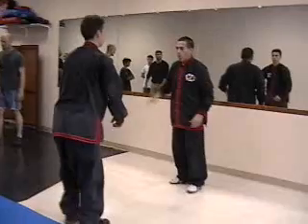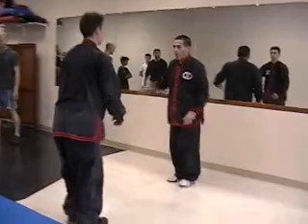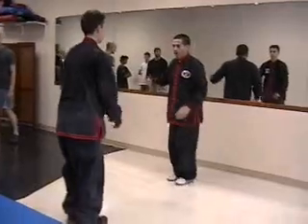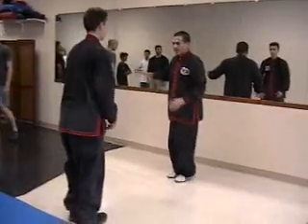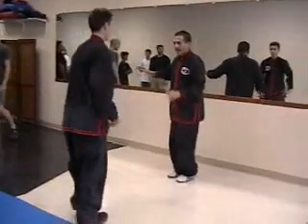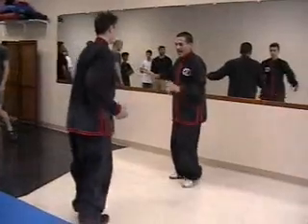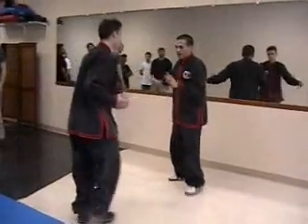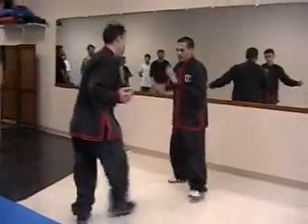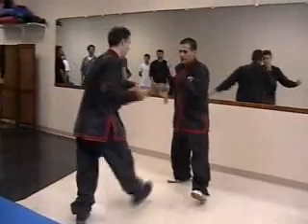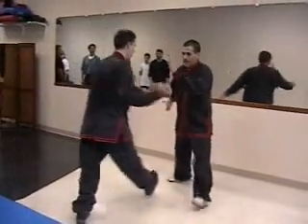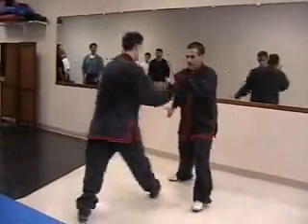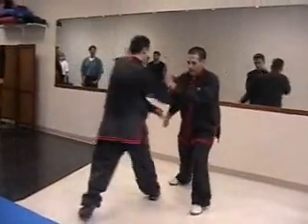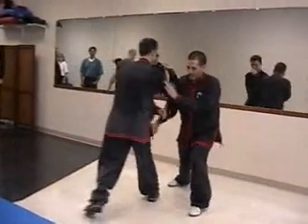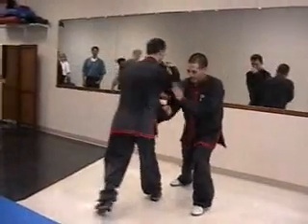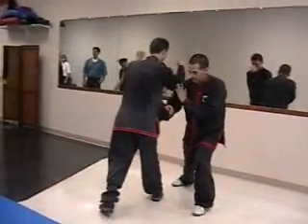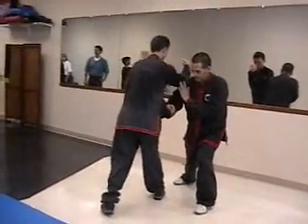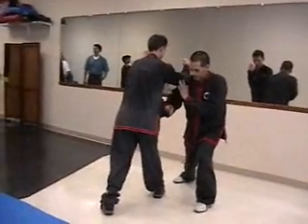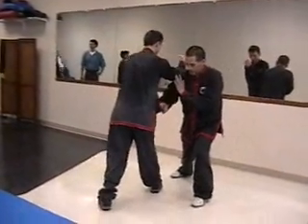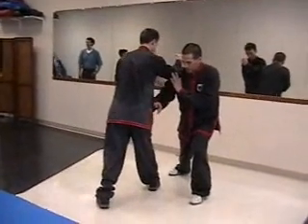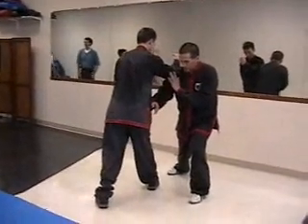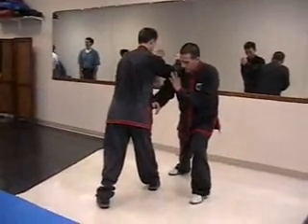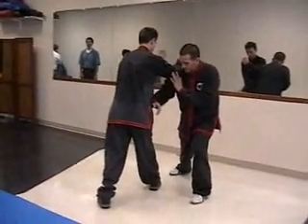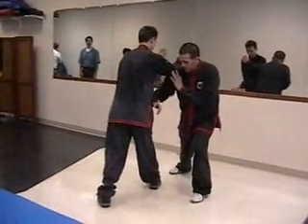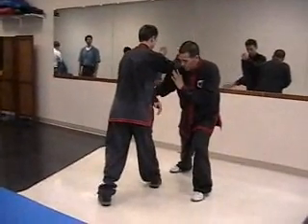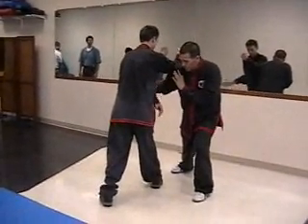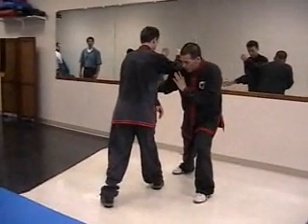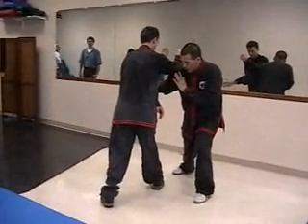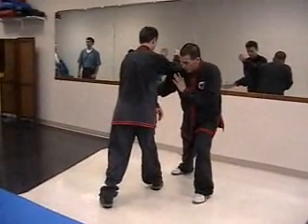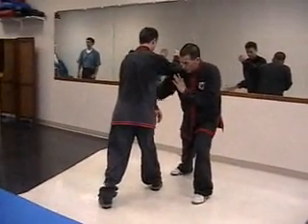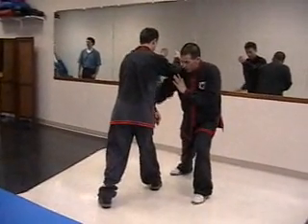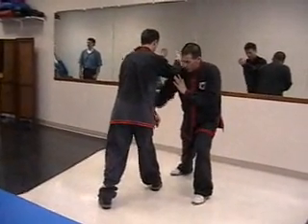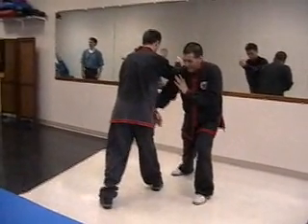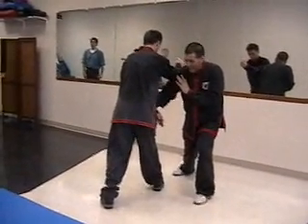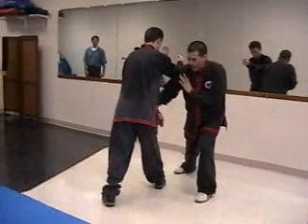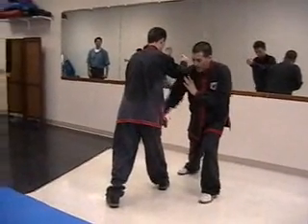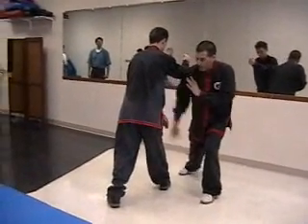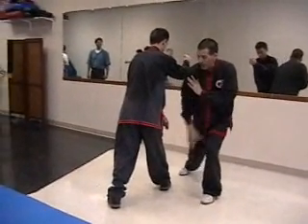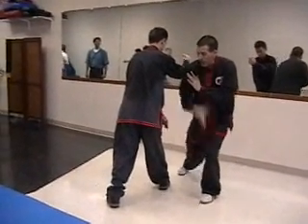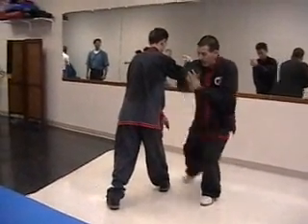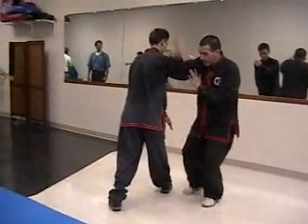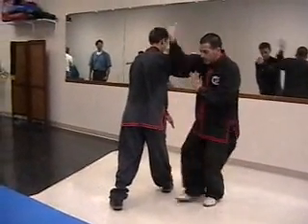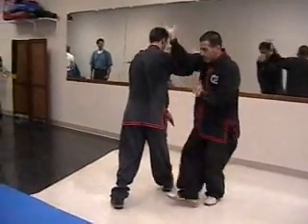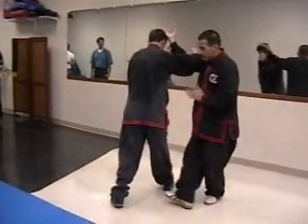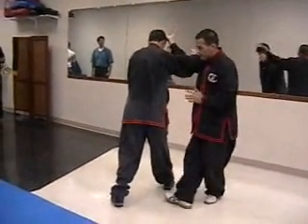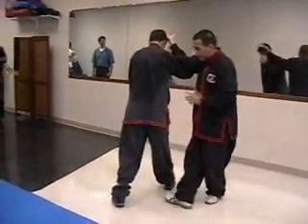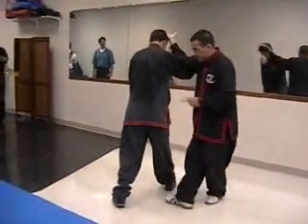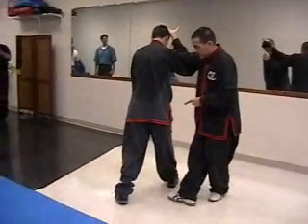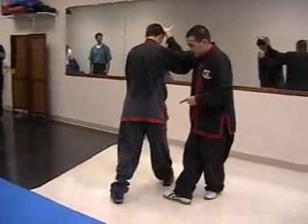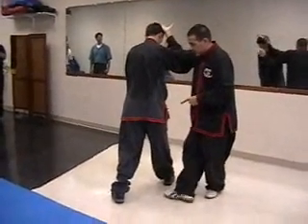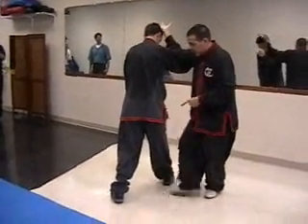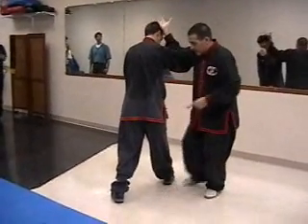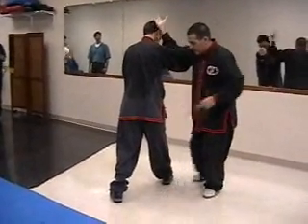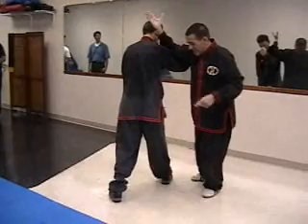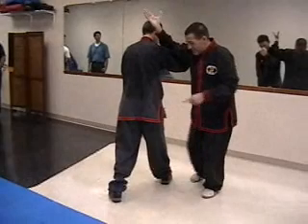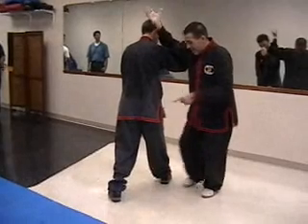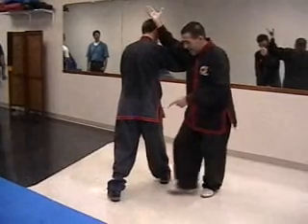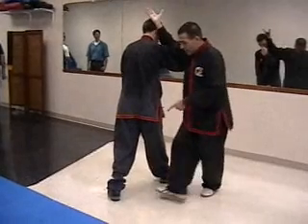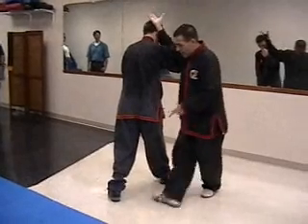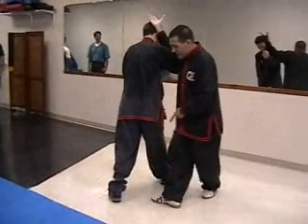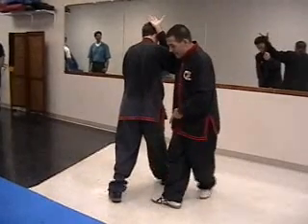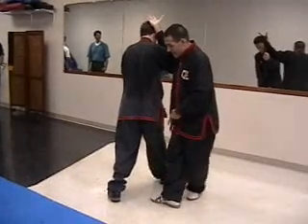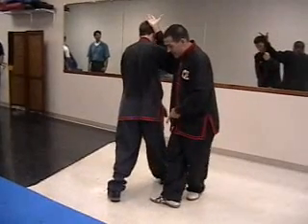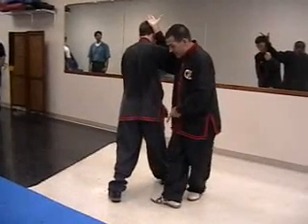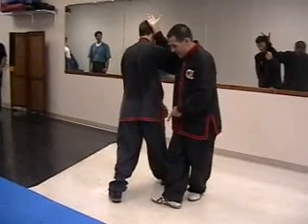One, diagonal stepping. From down to up. Then diagonal stepping again.